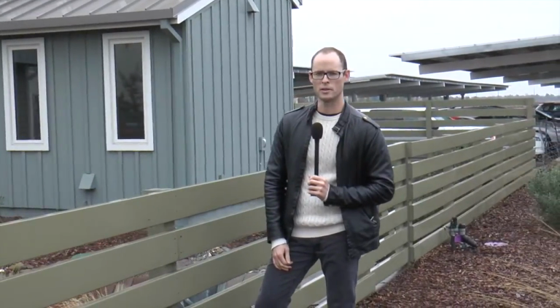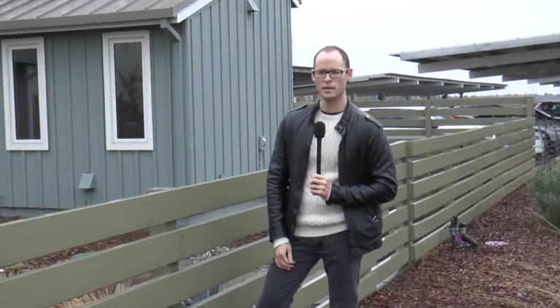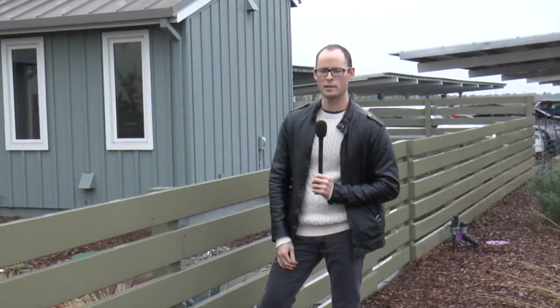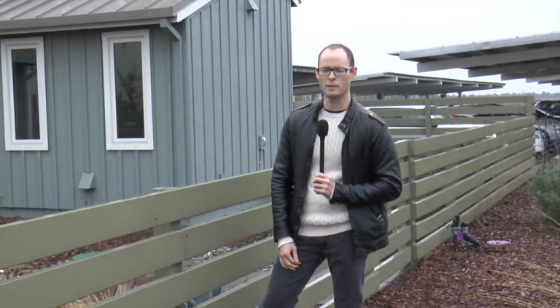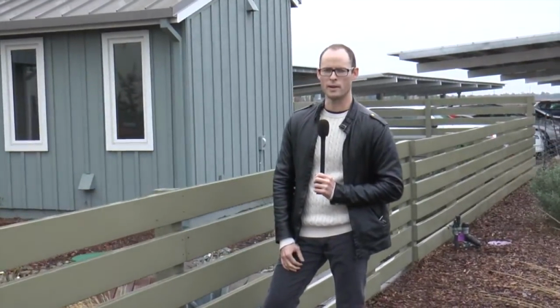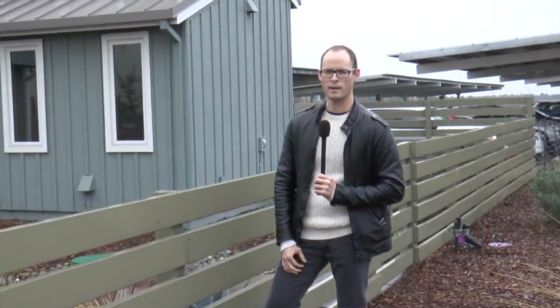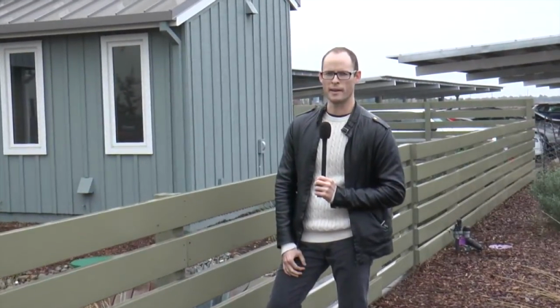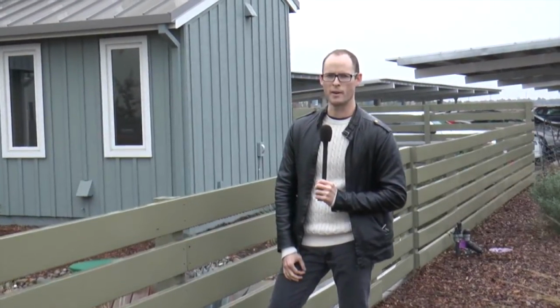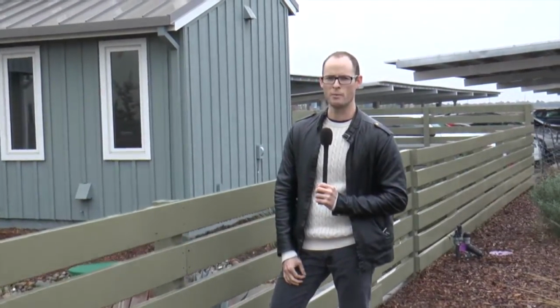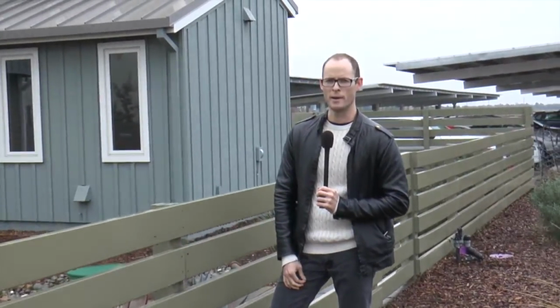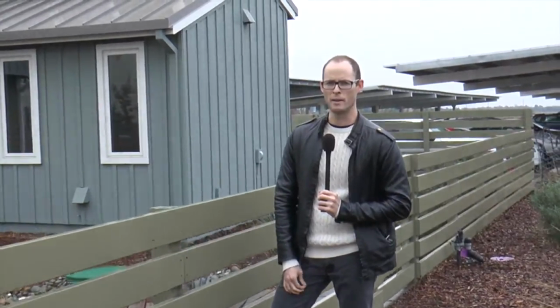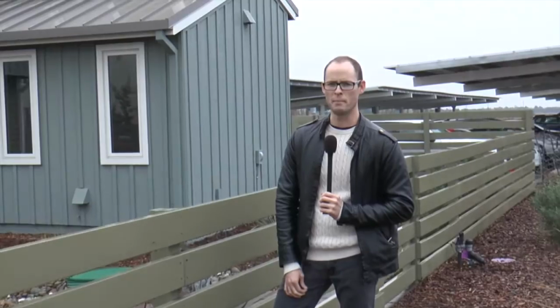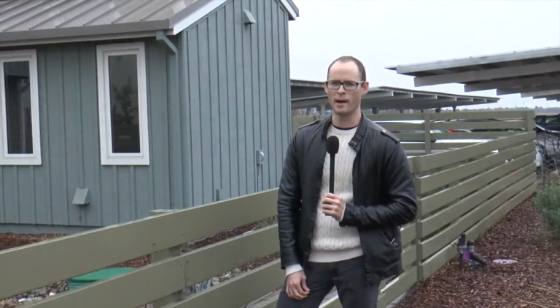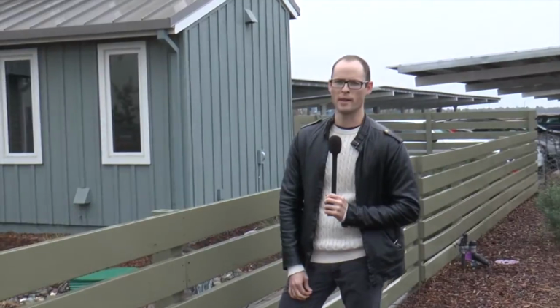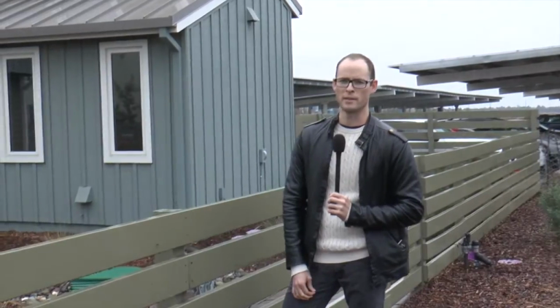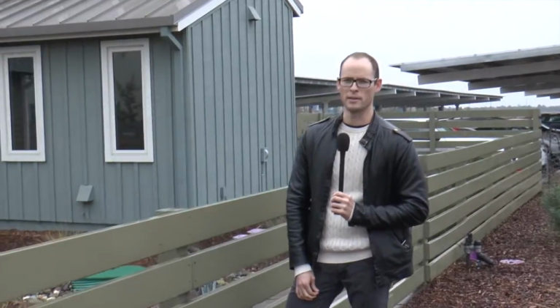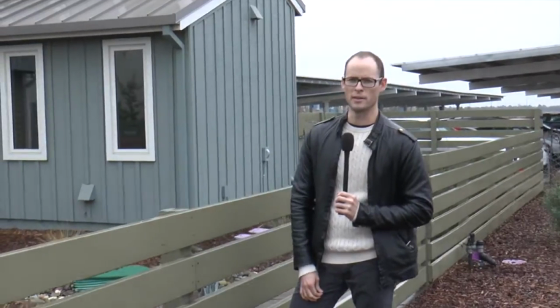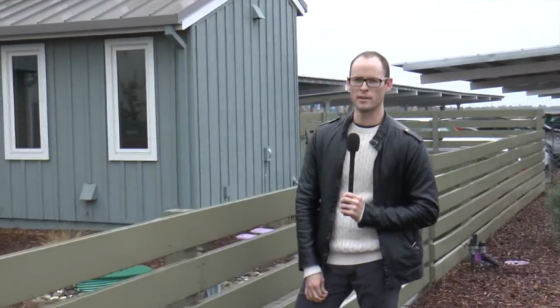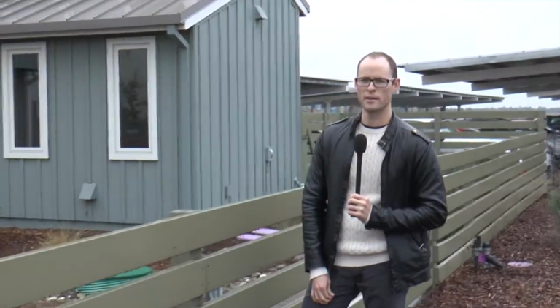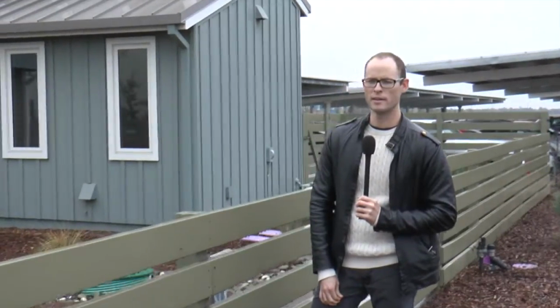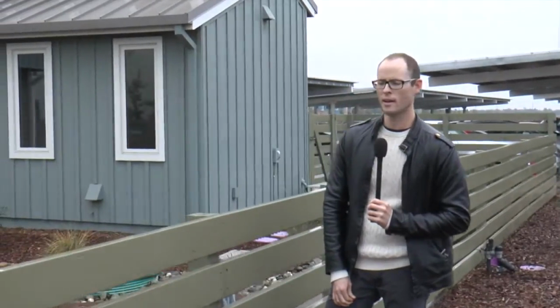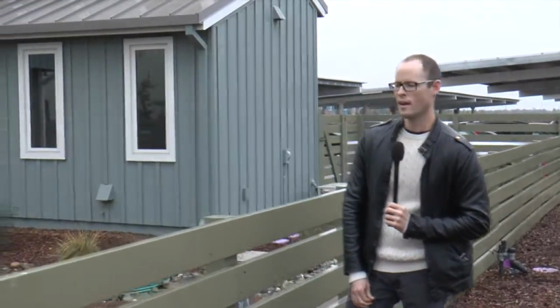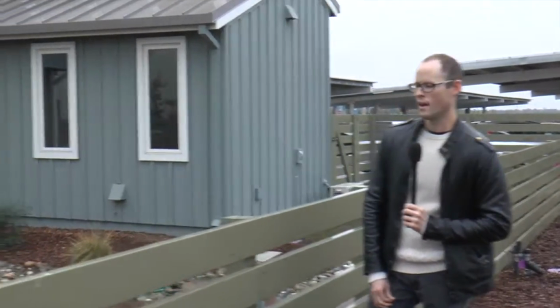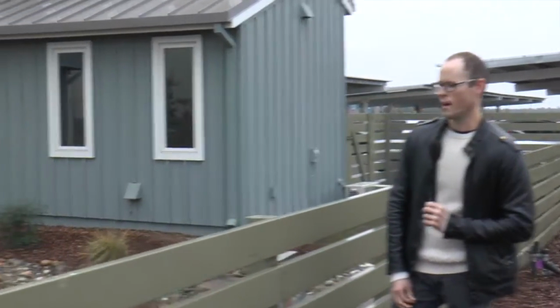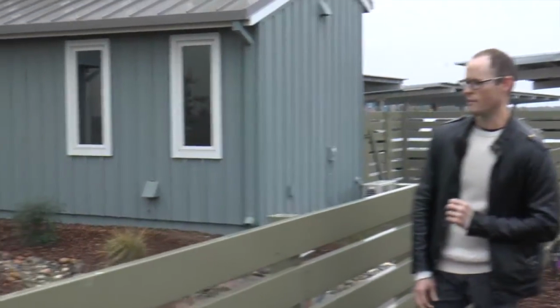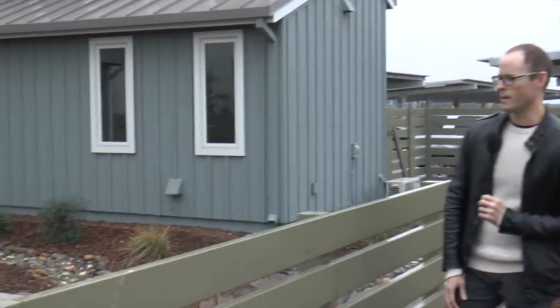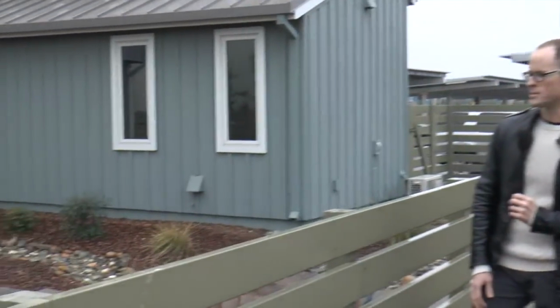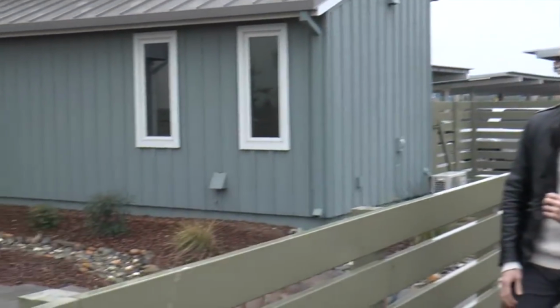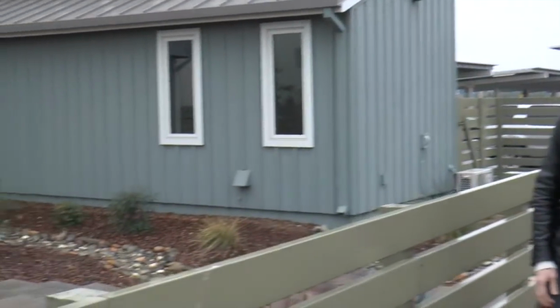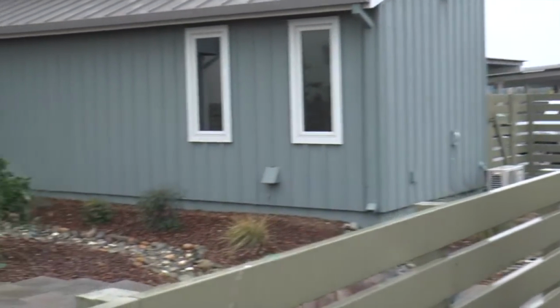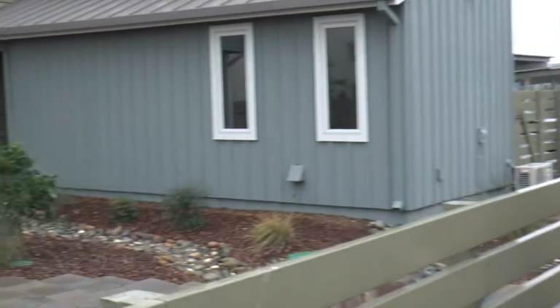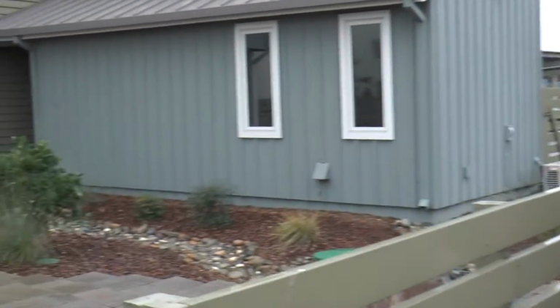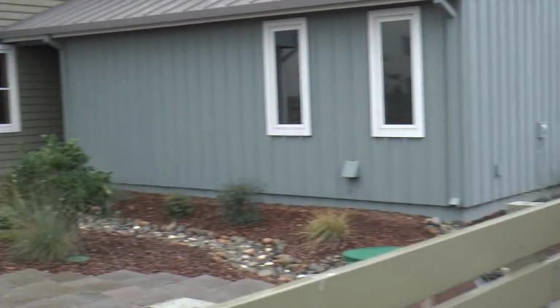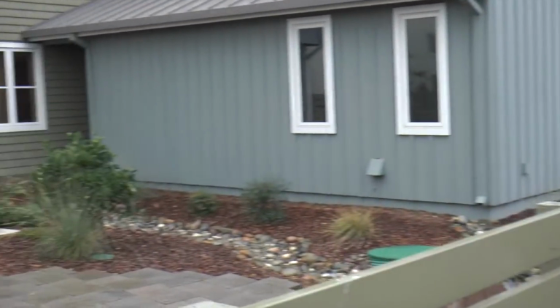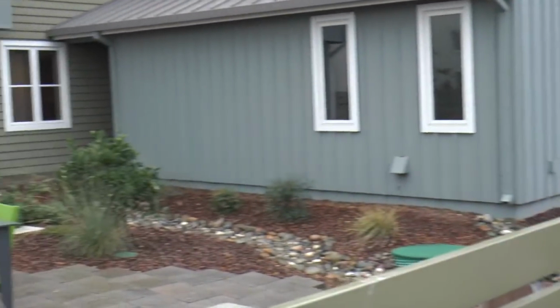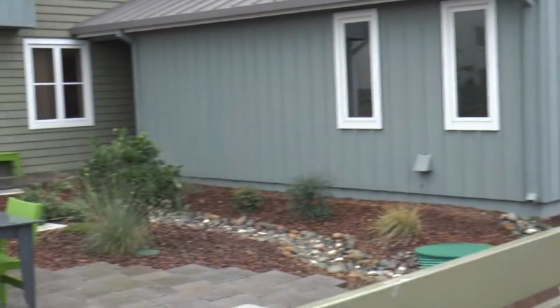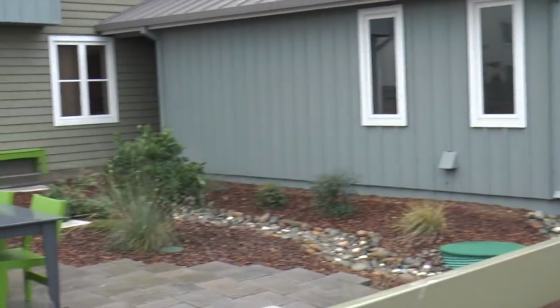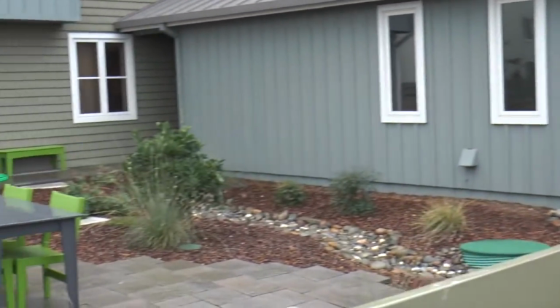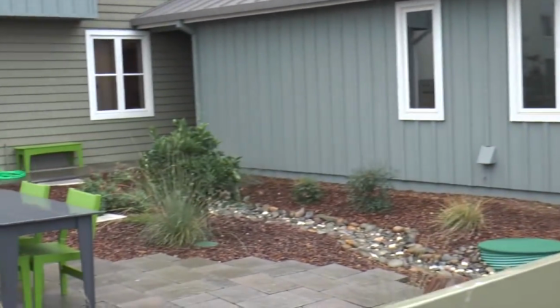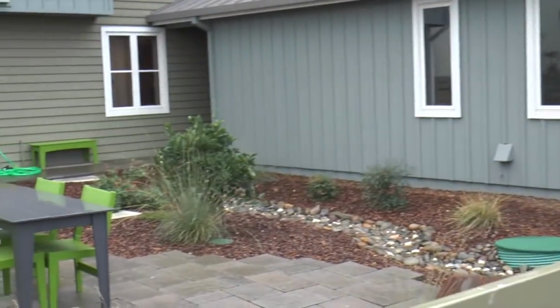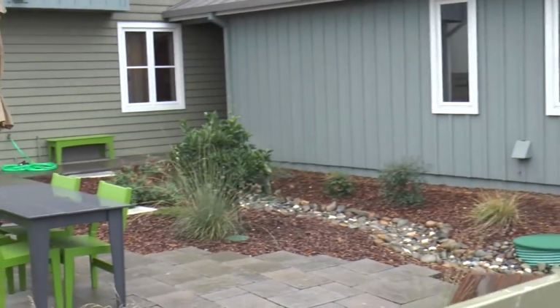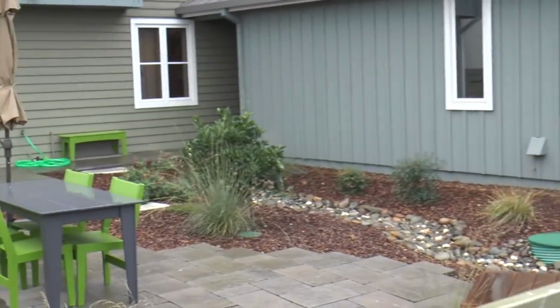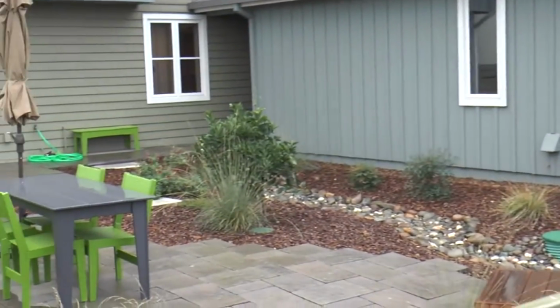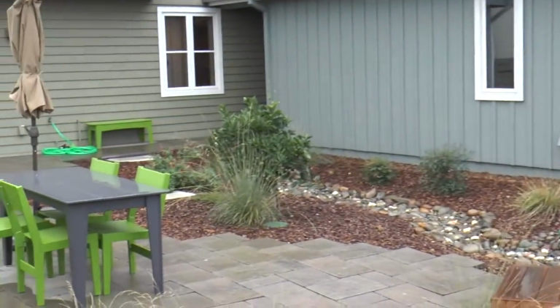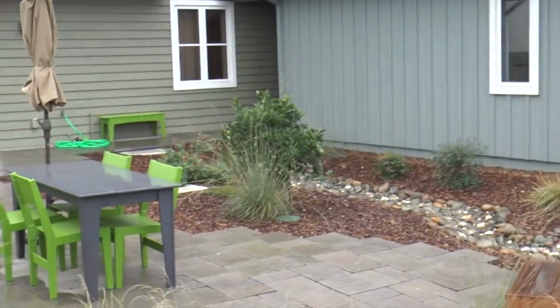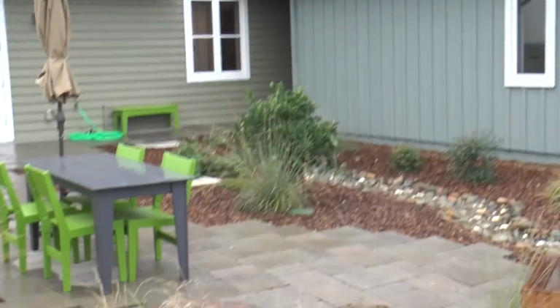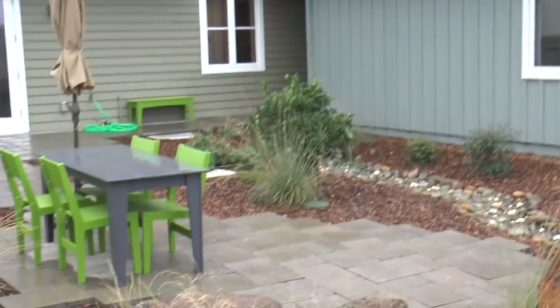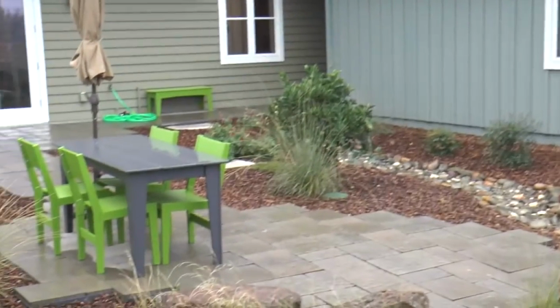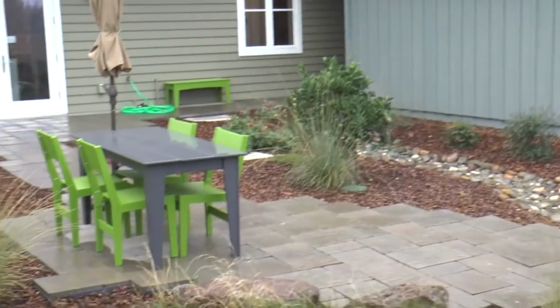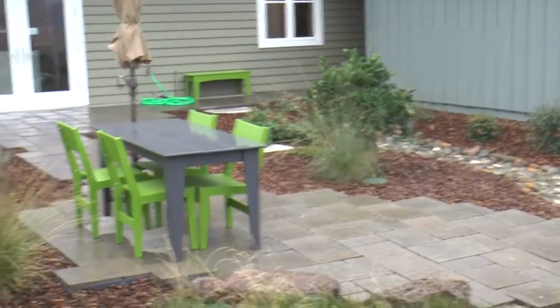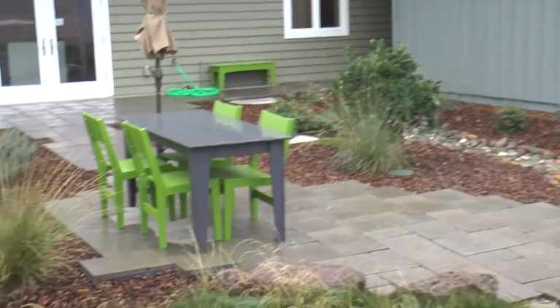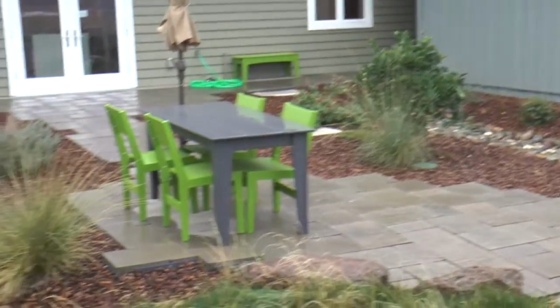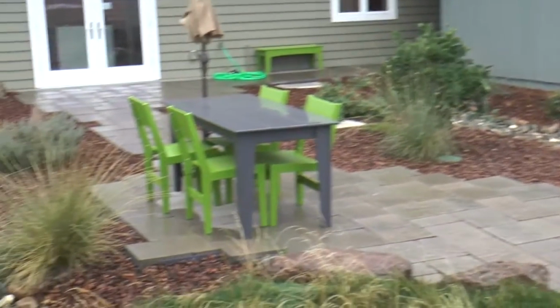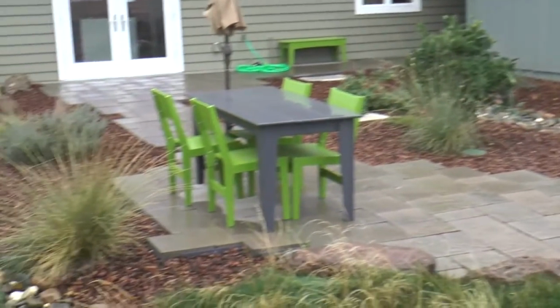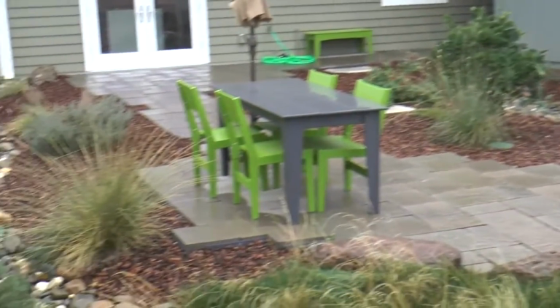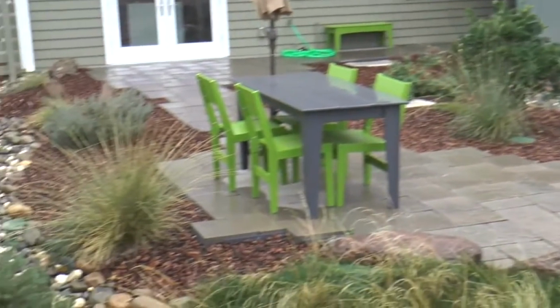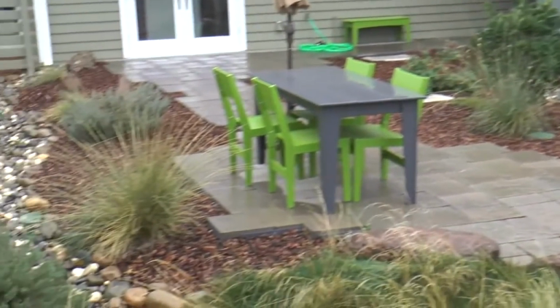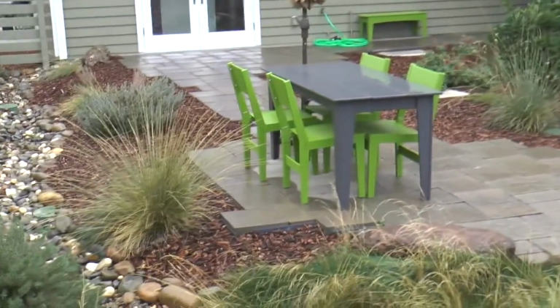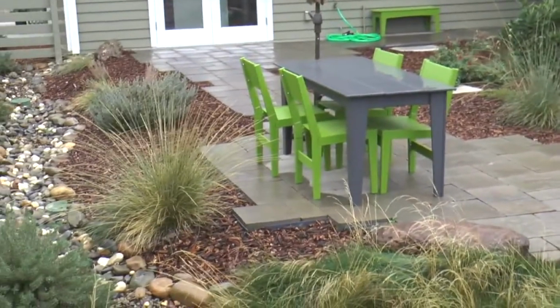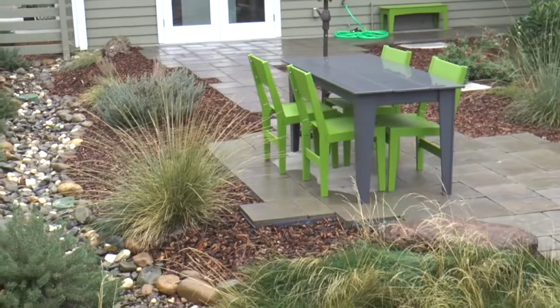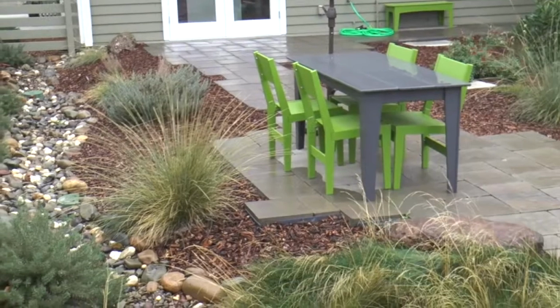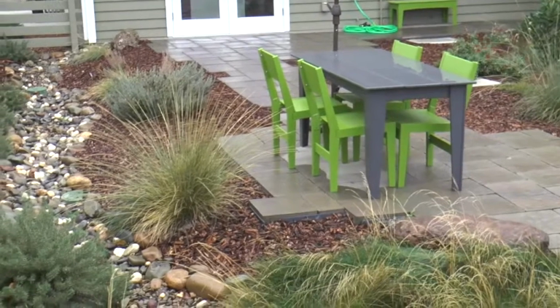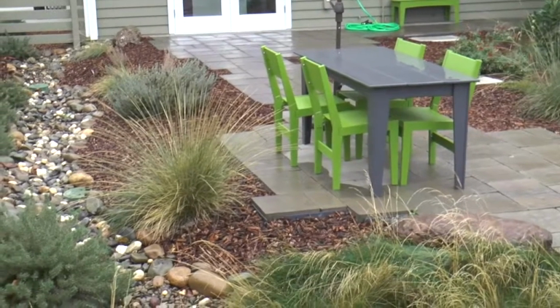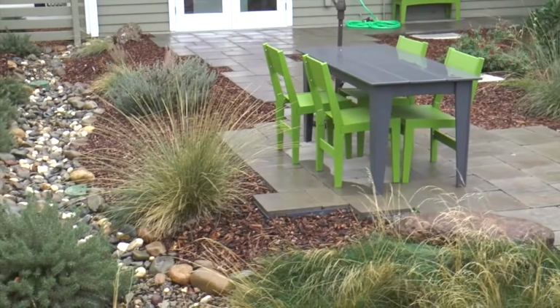Thanks to Michael for that great tour. Here we are now by the backyard — as you can see, it's a very drought-tolerant landscape with only a few plants.